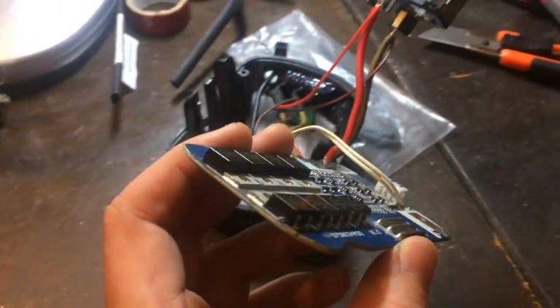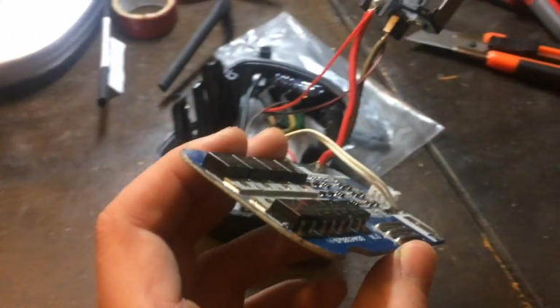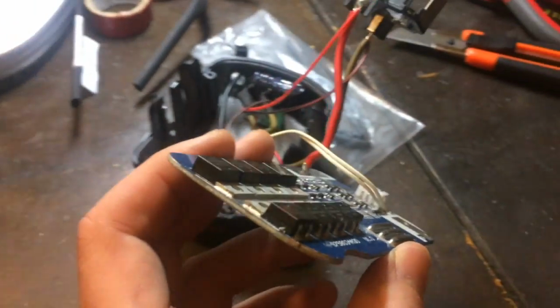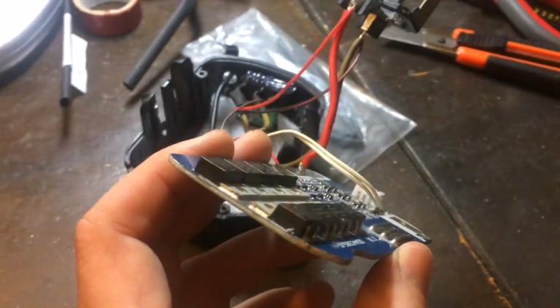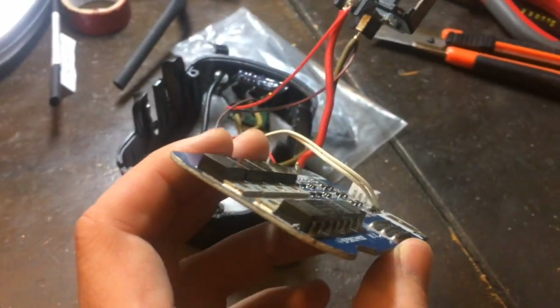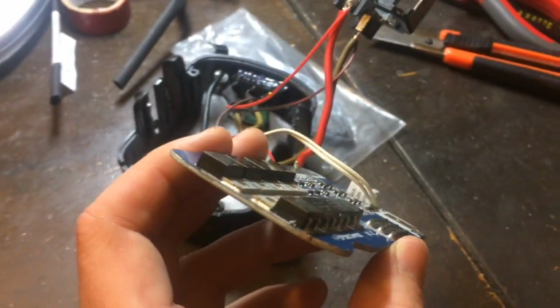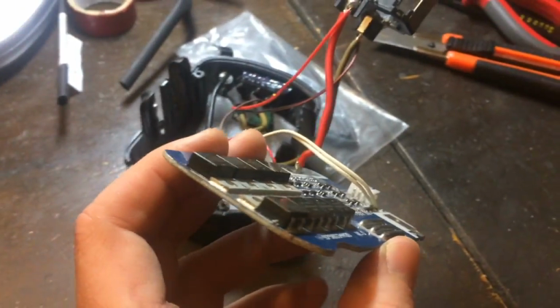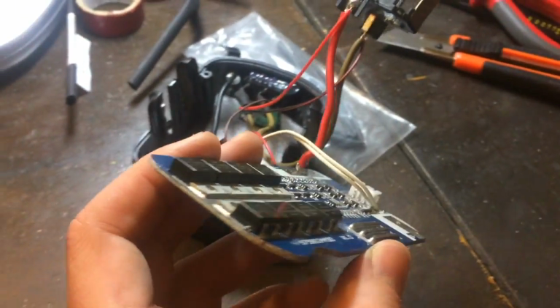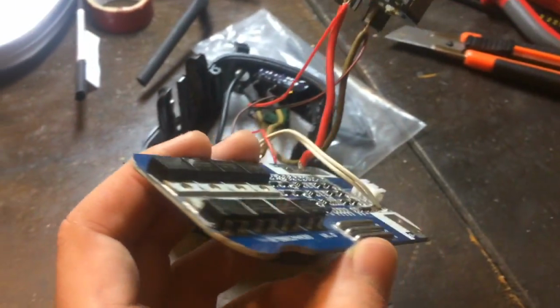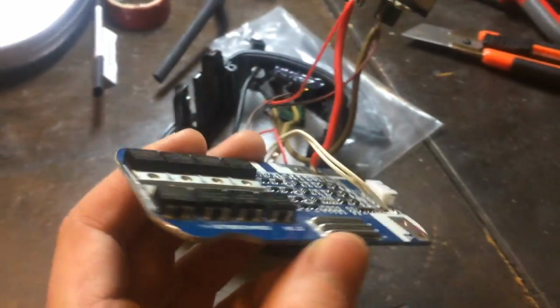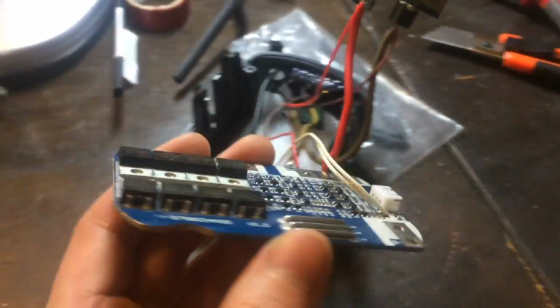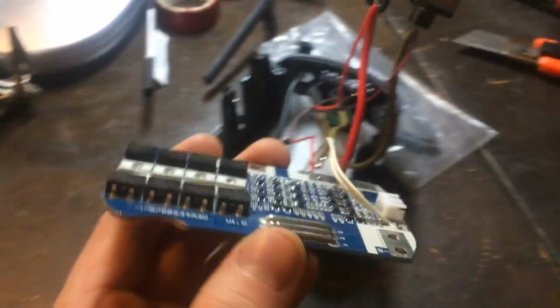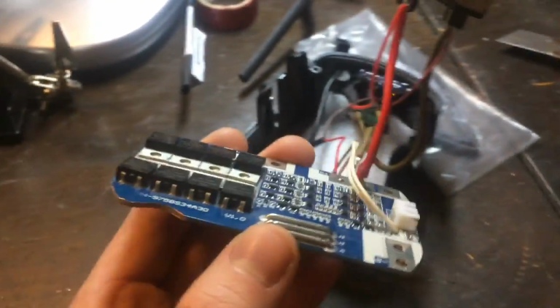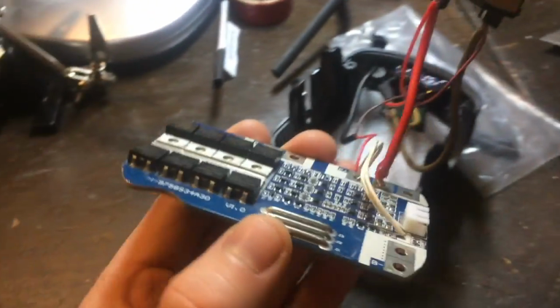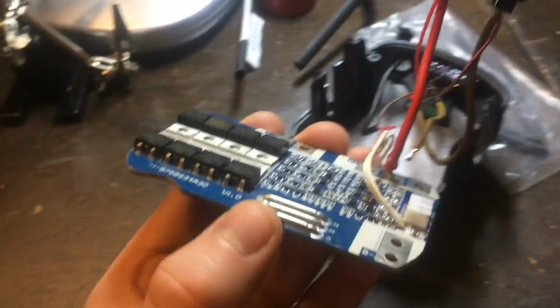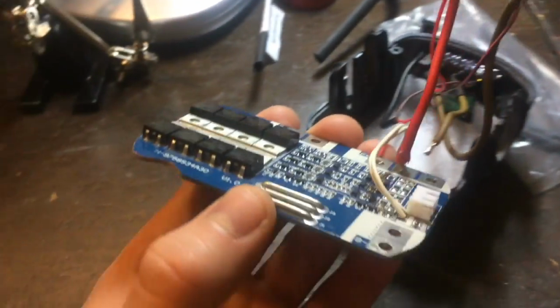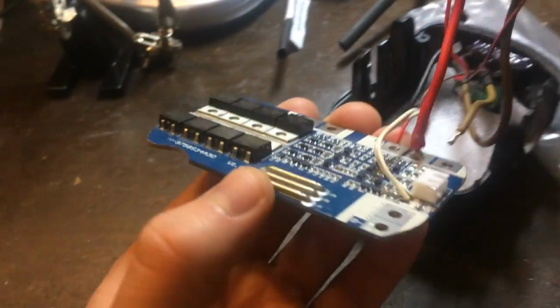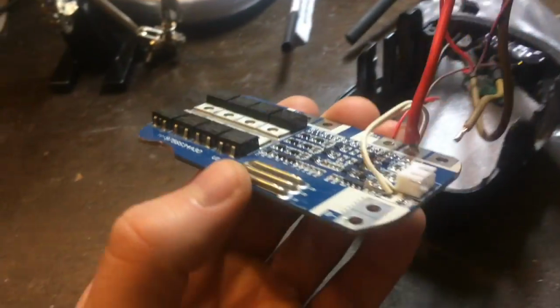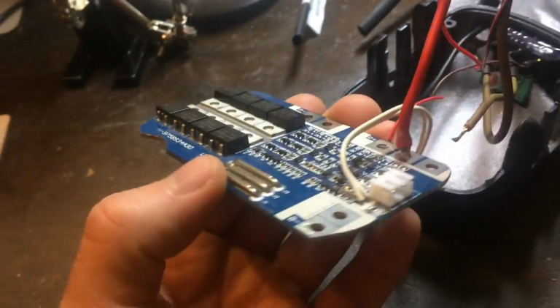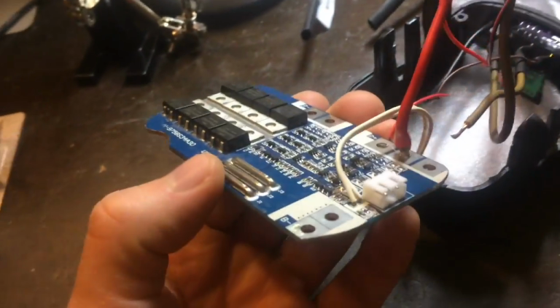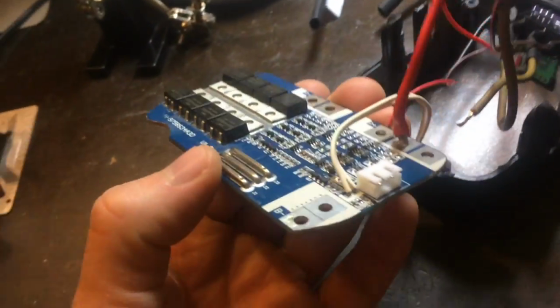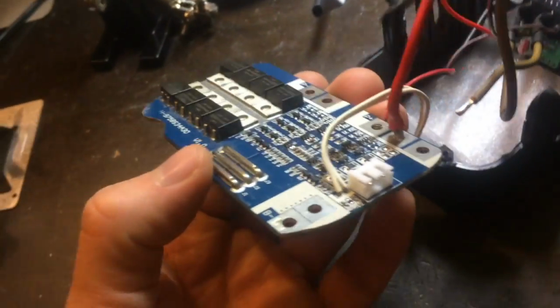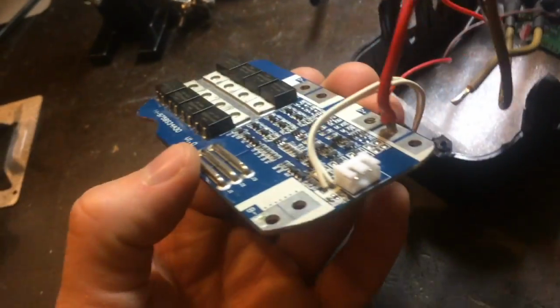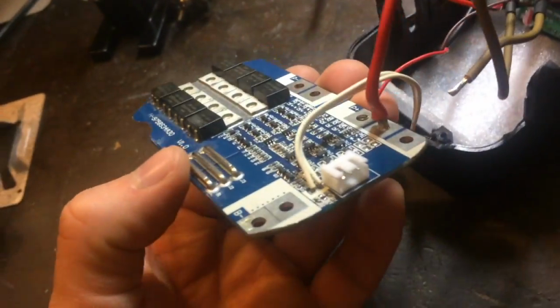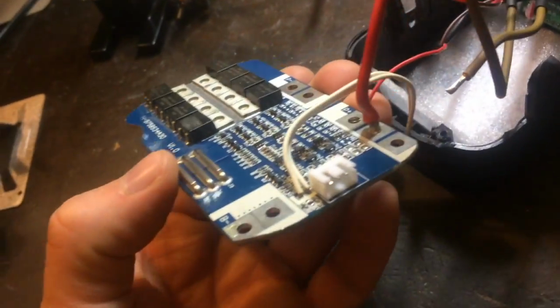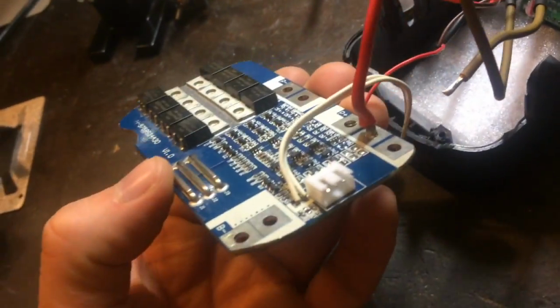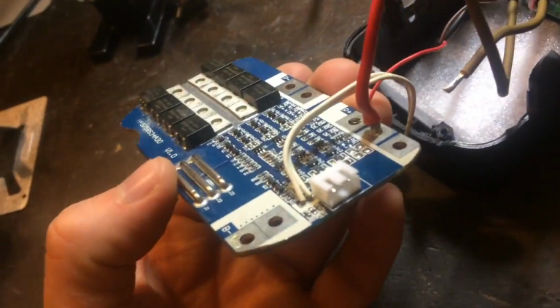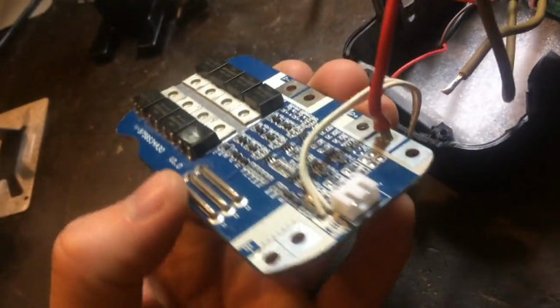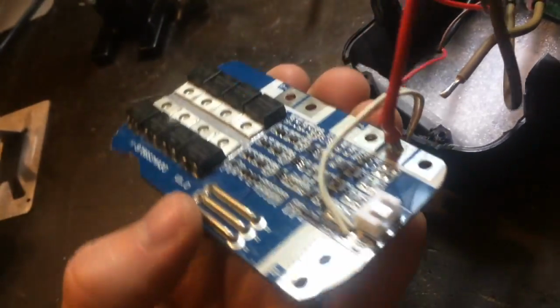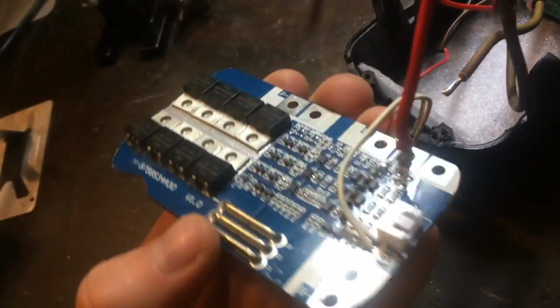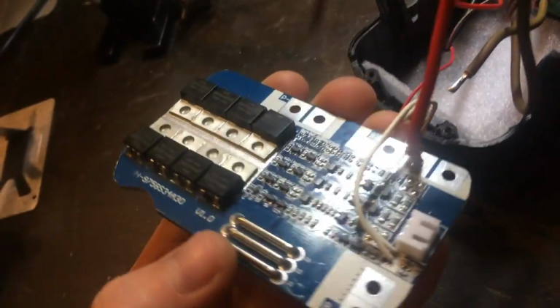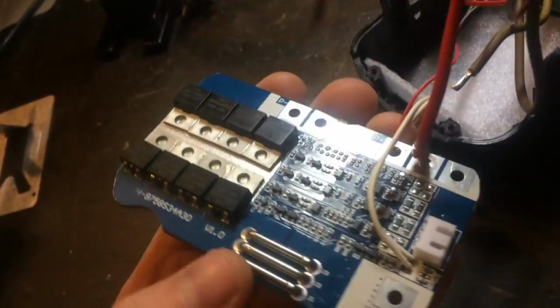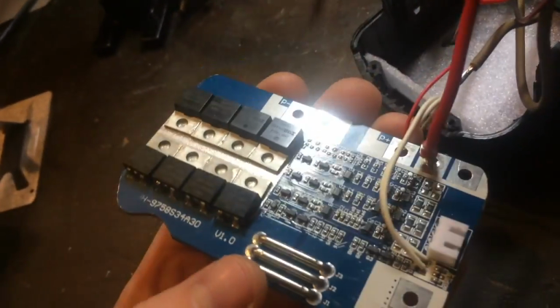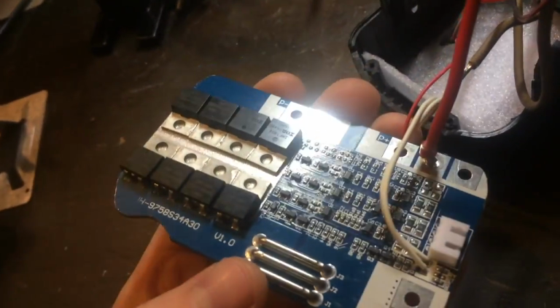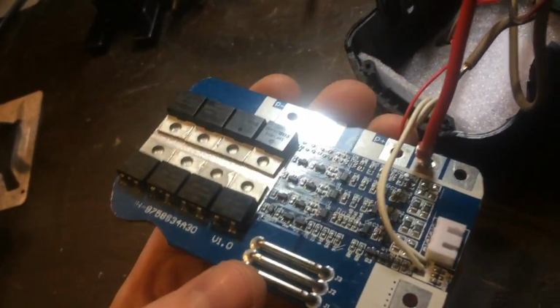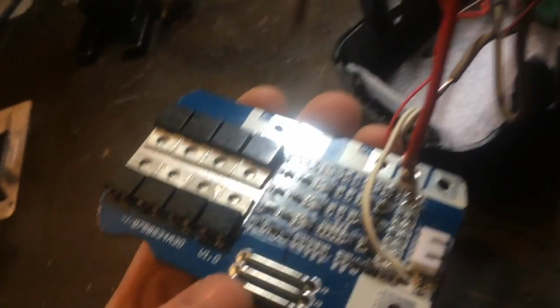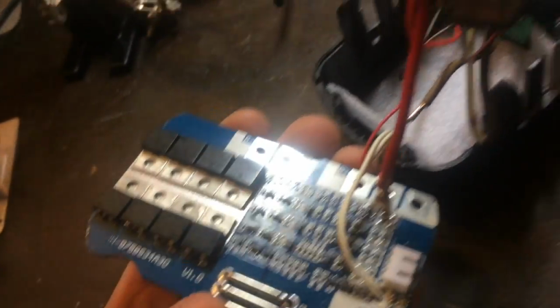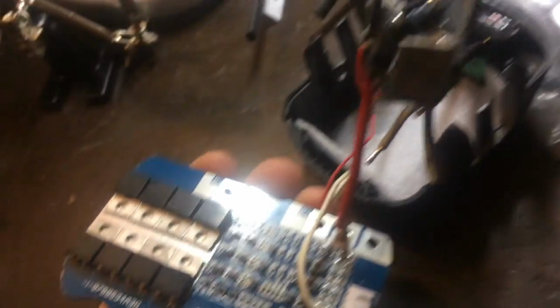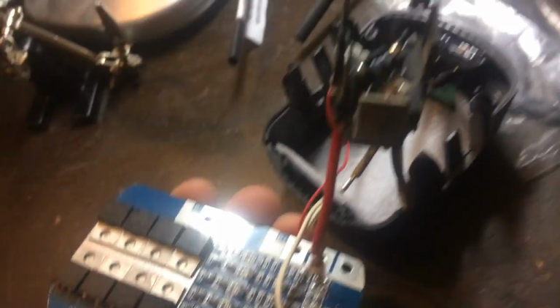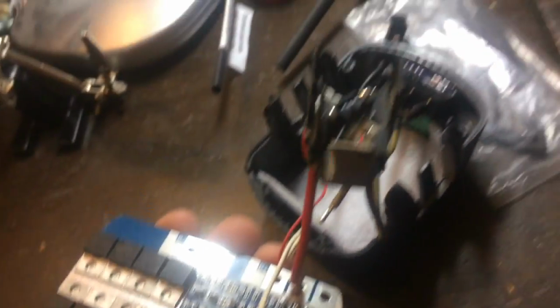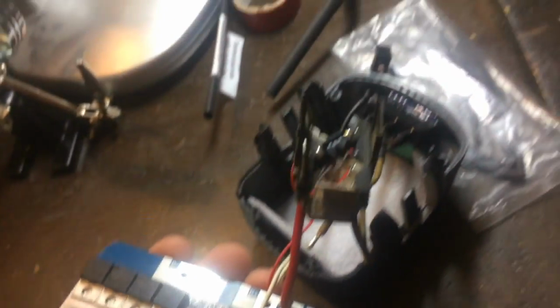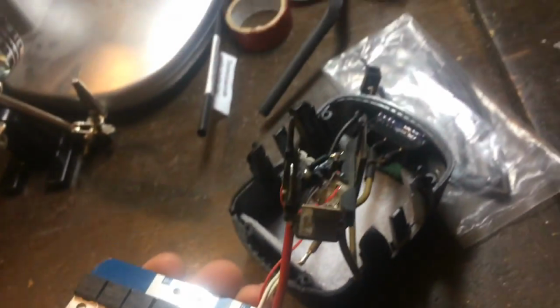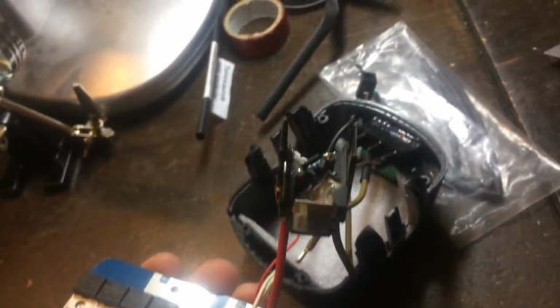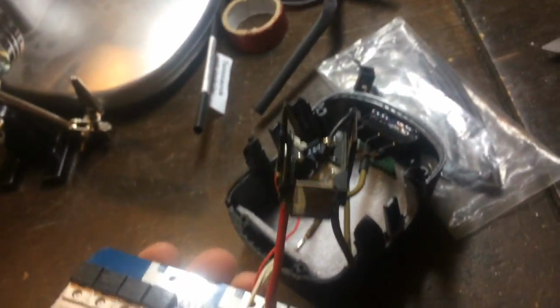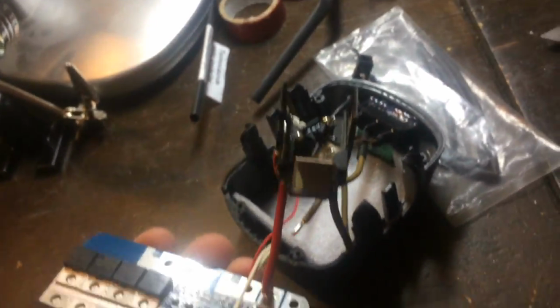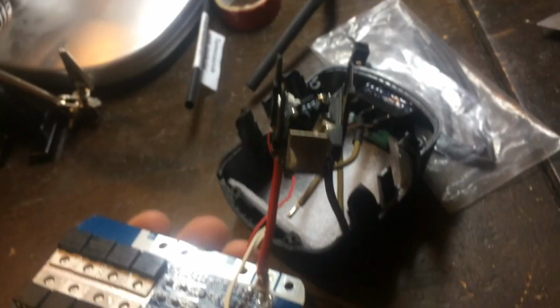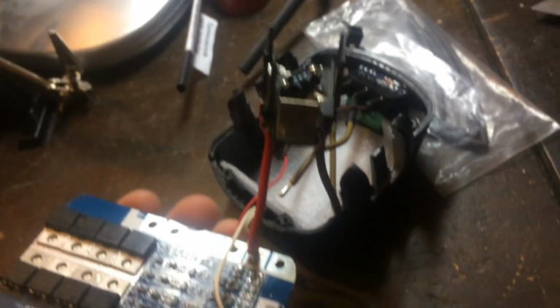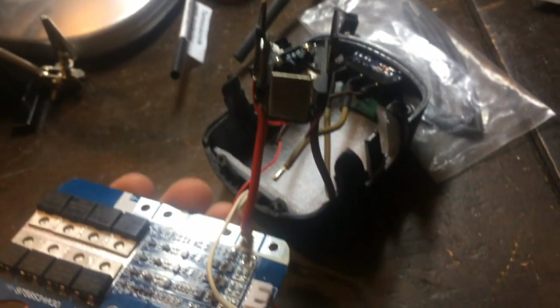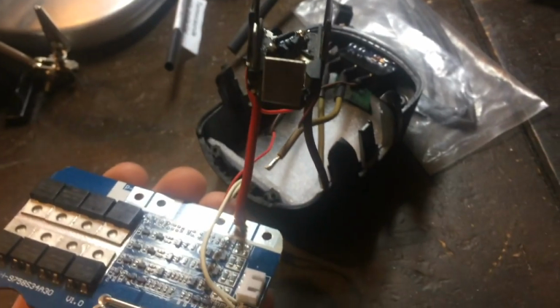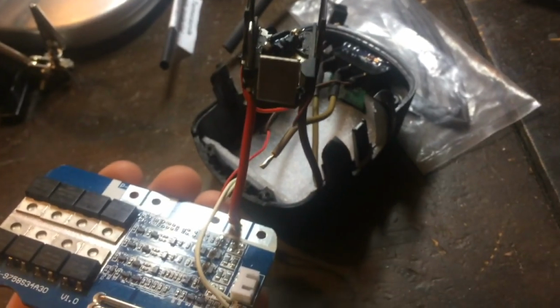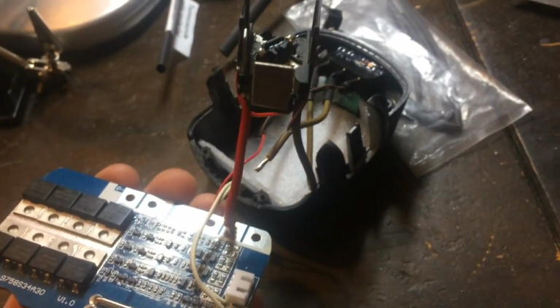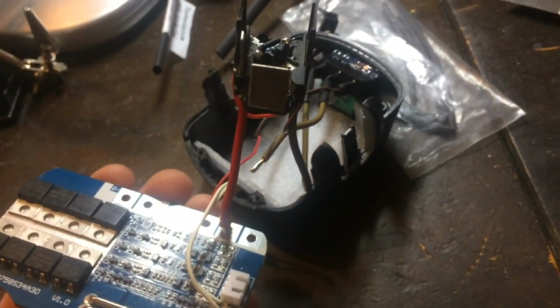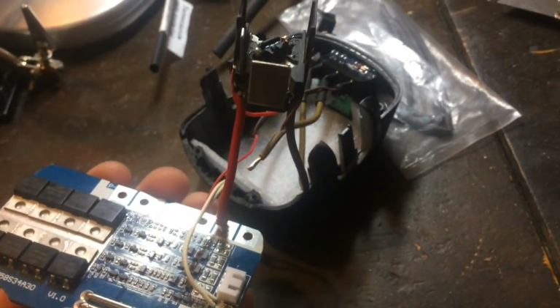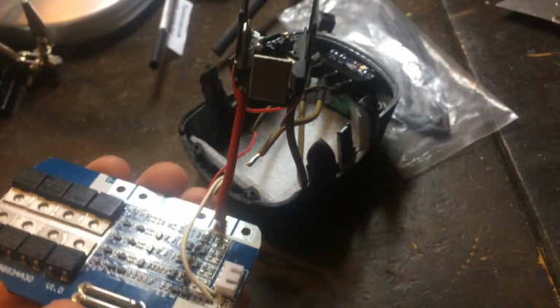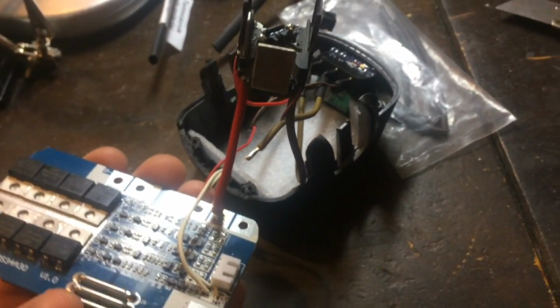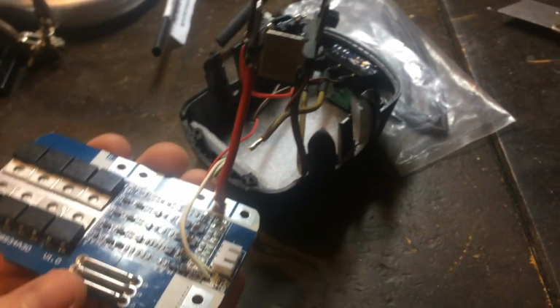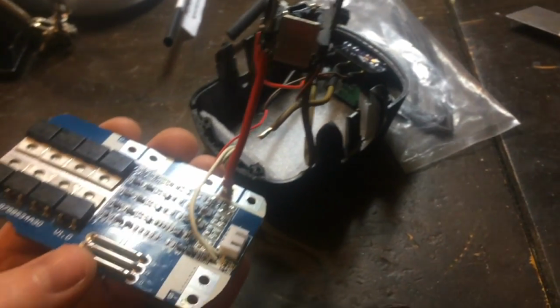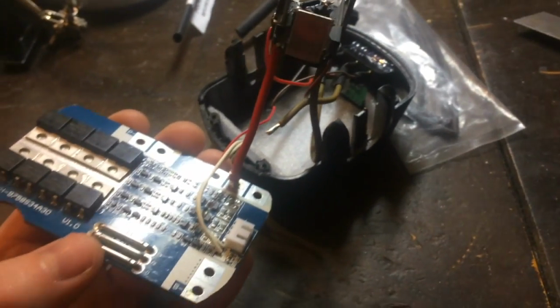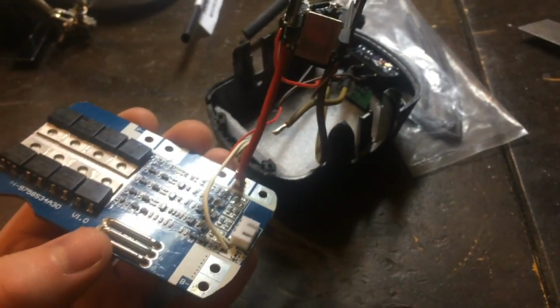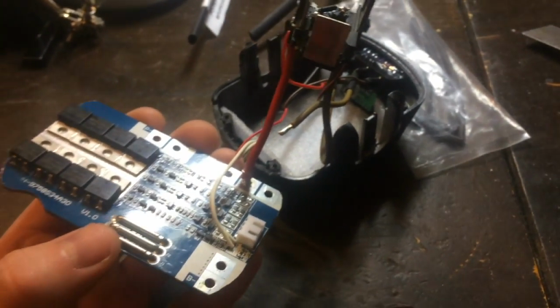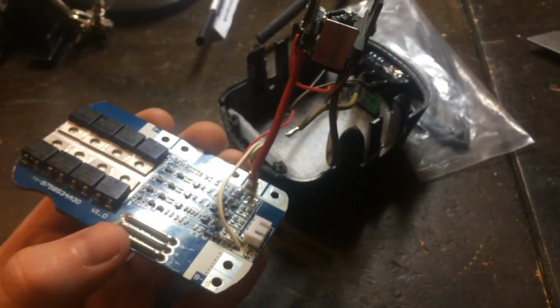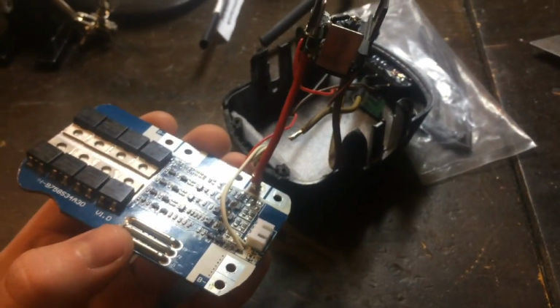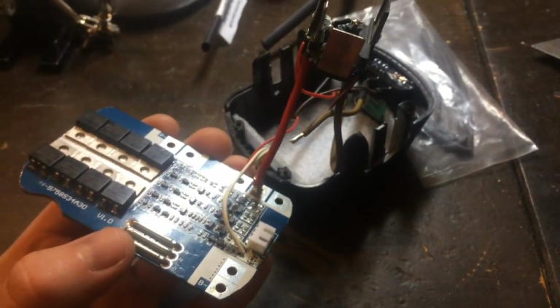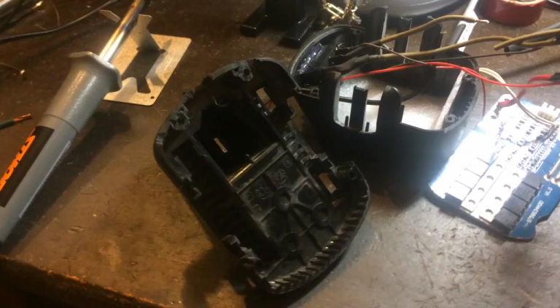This is the BMS which I use. It works normally up to 40 amps.